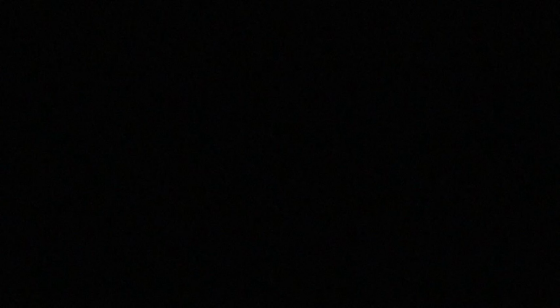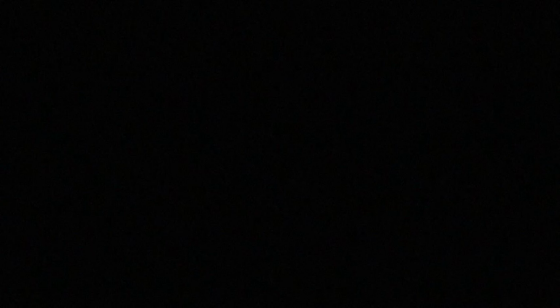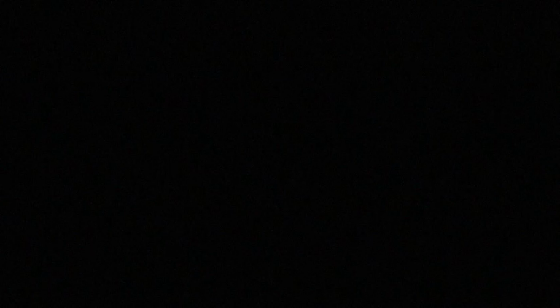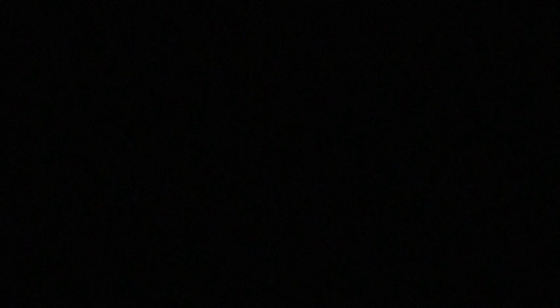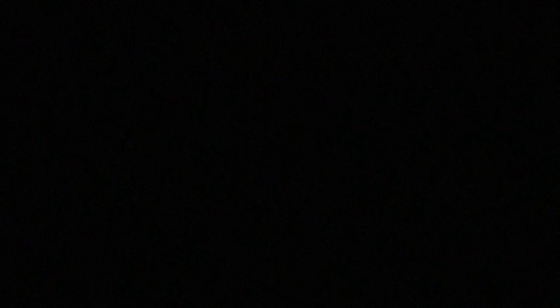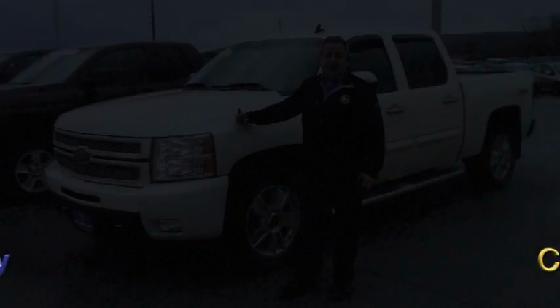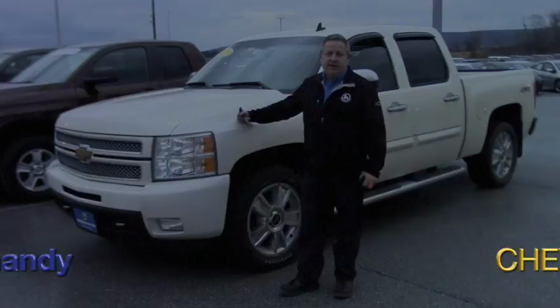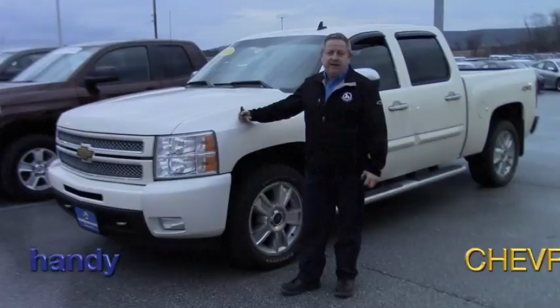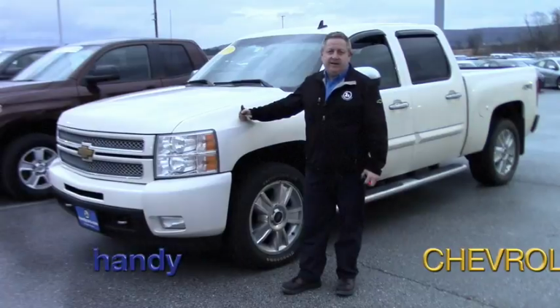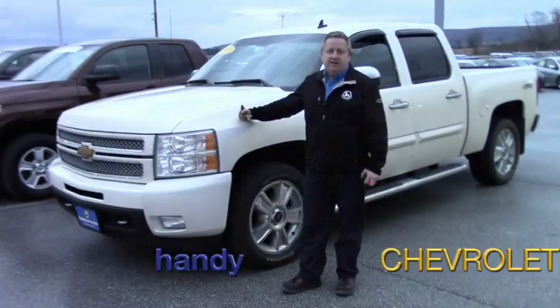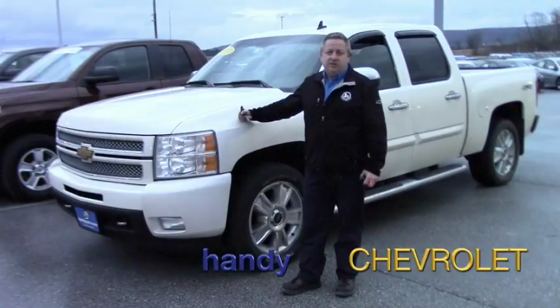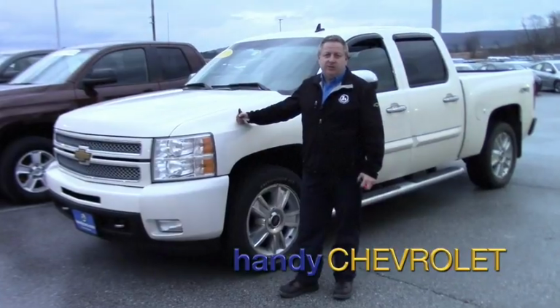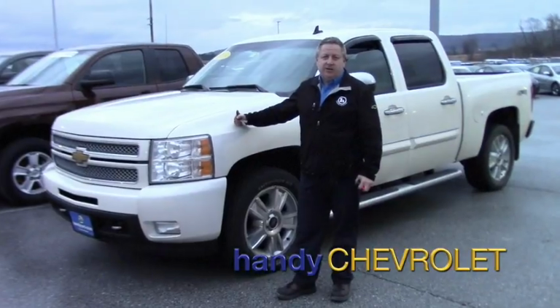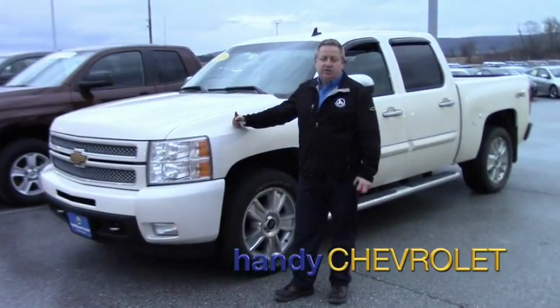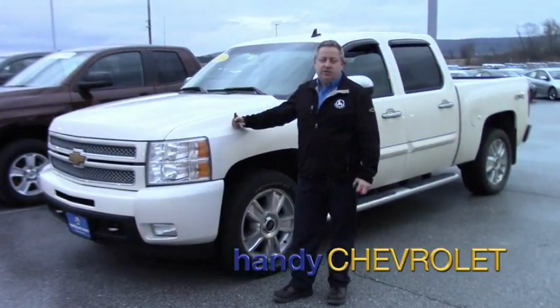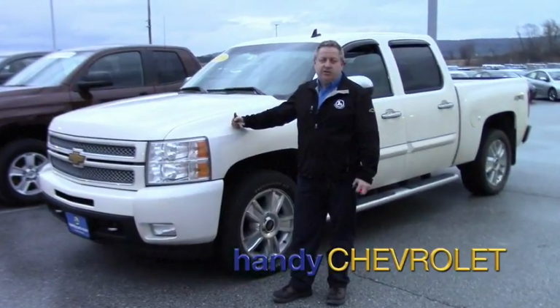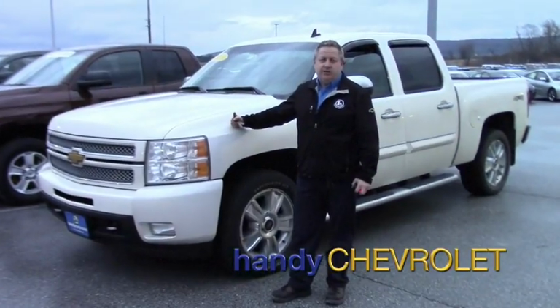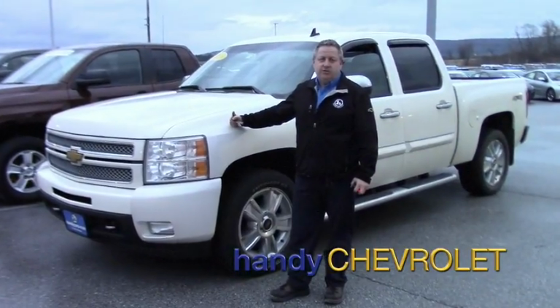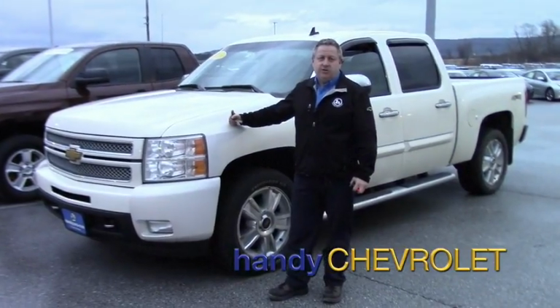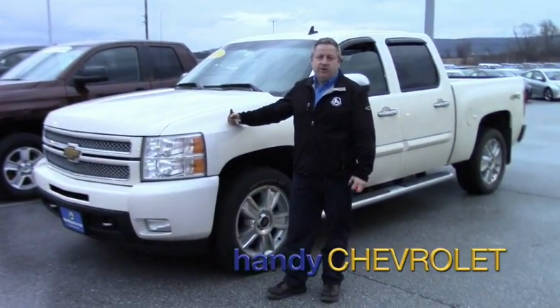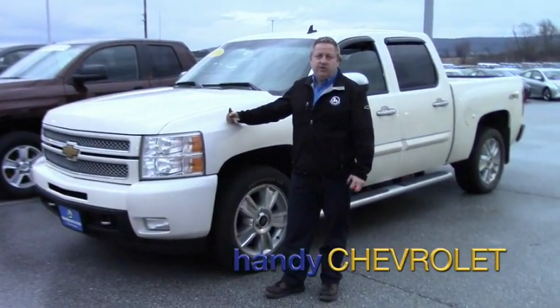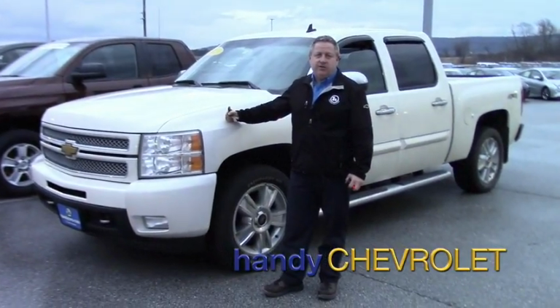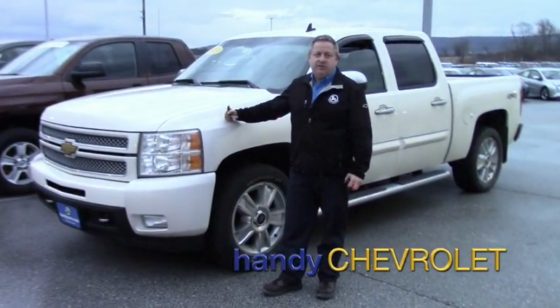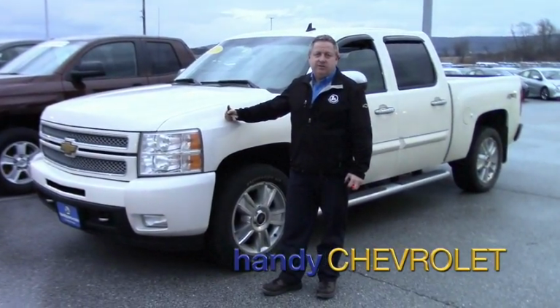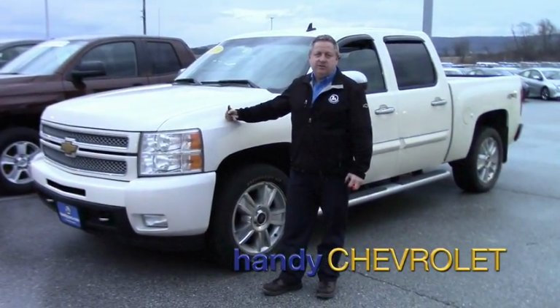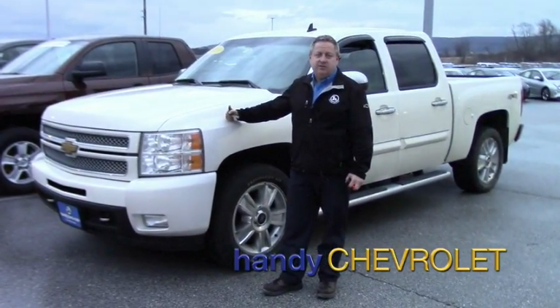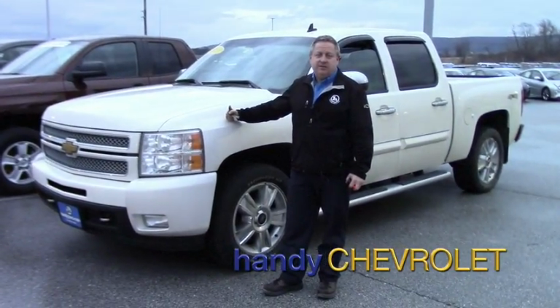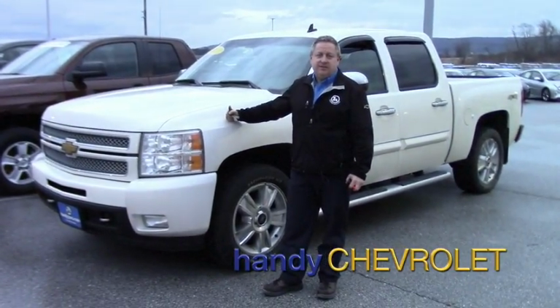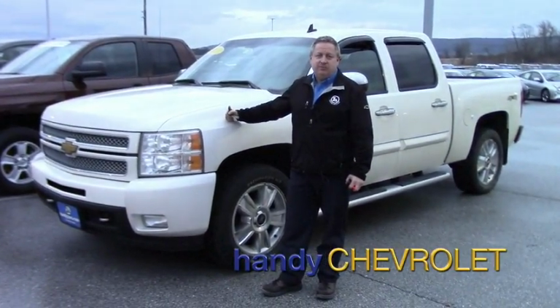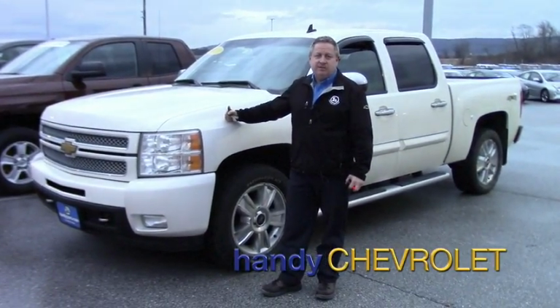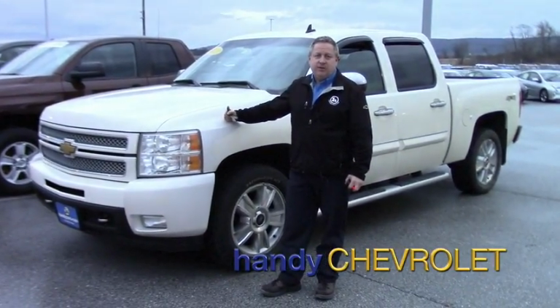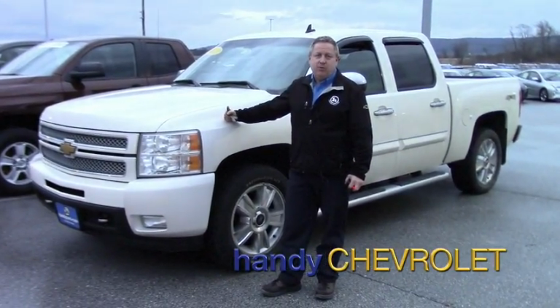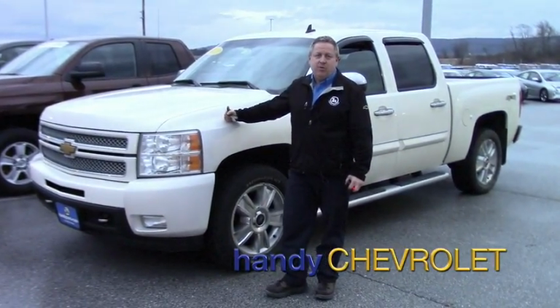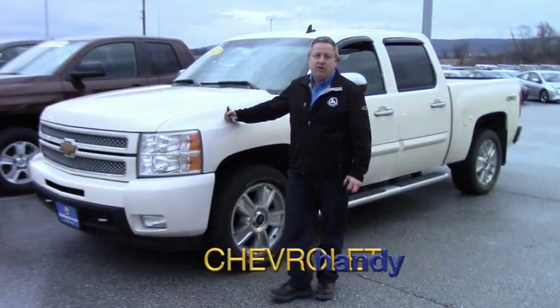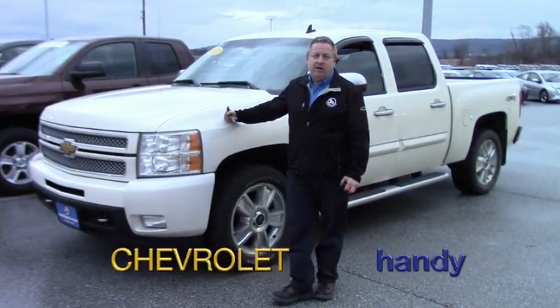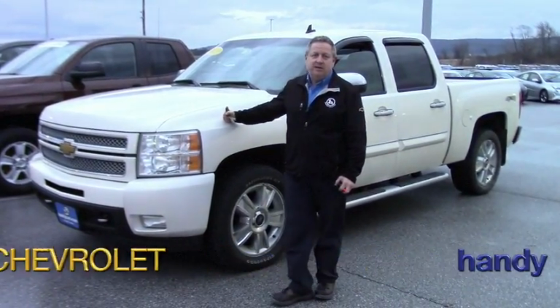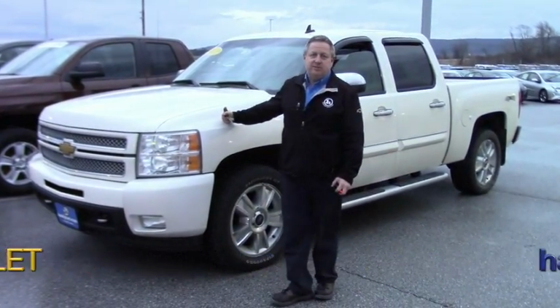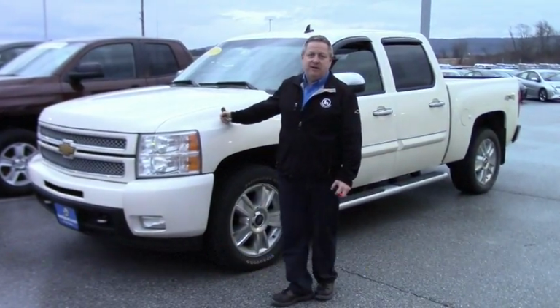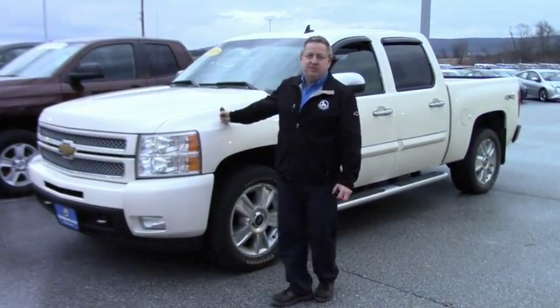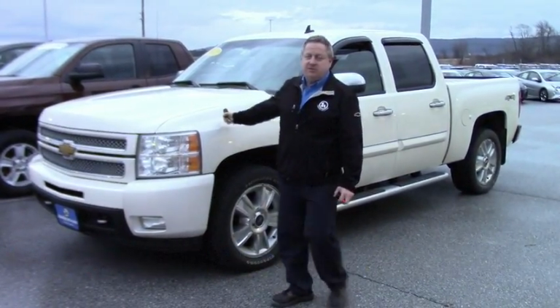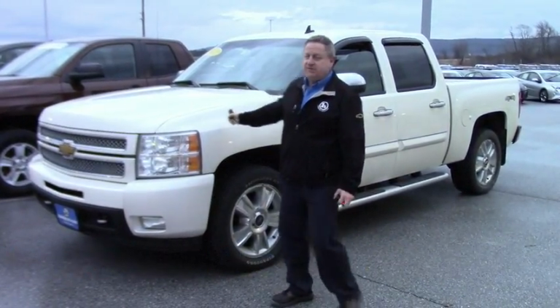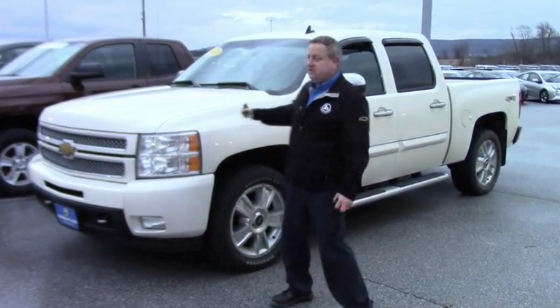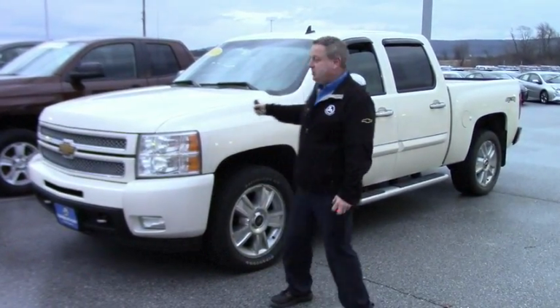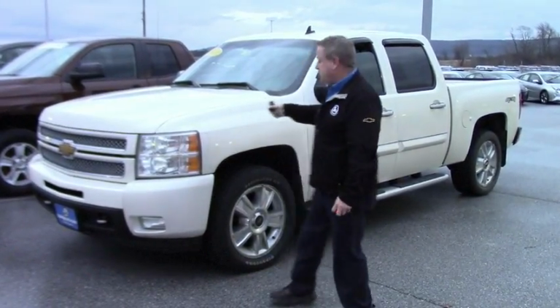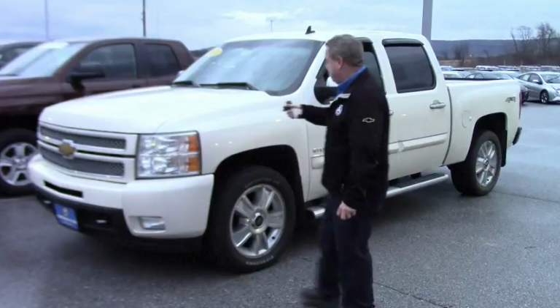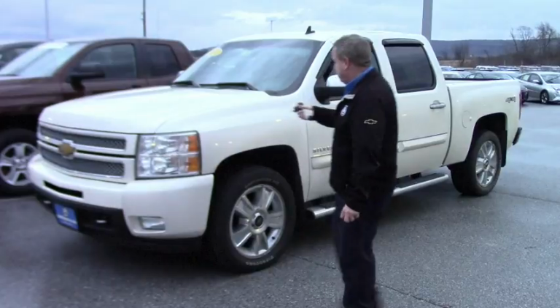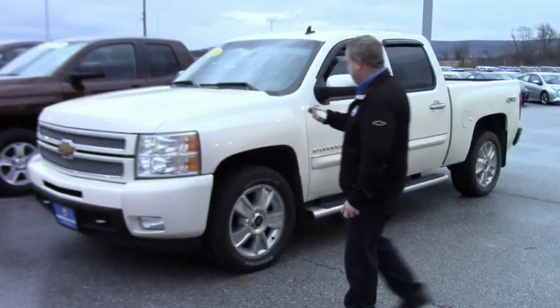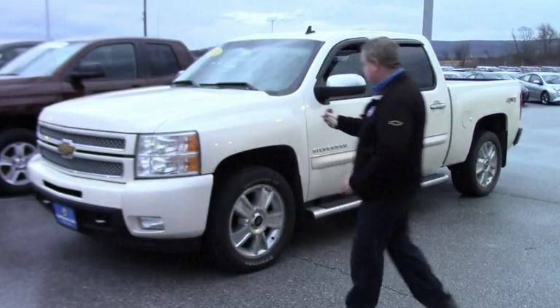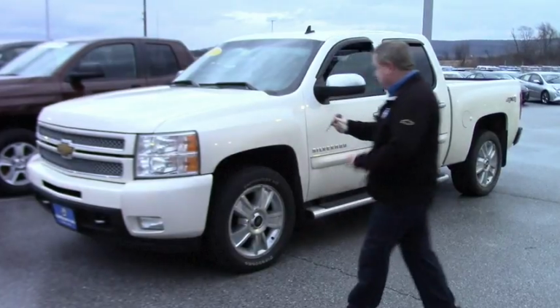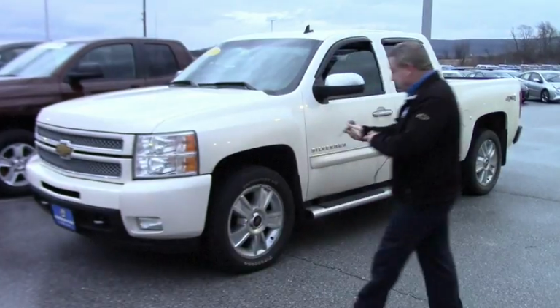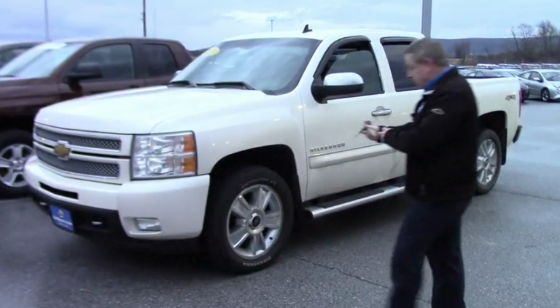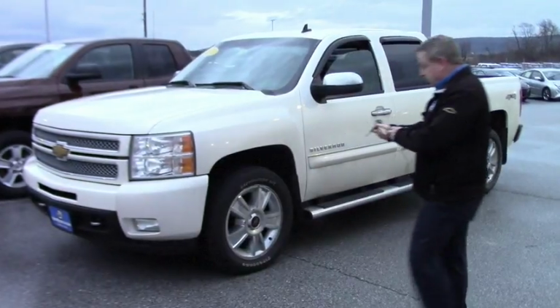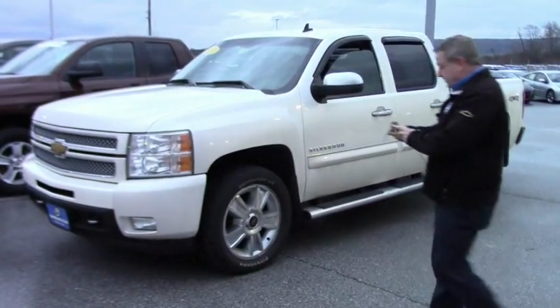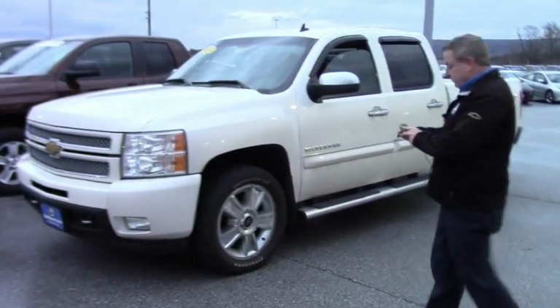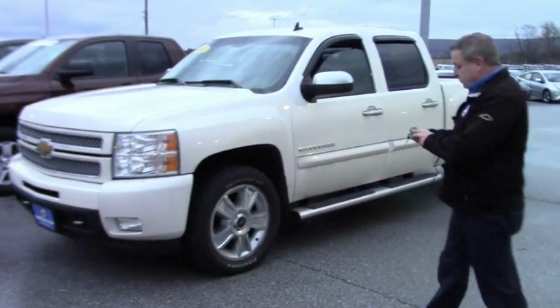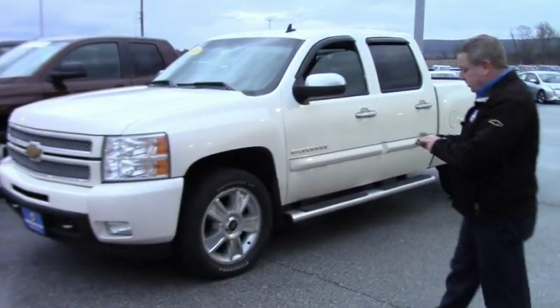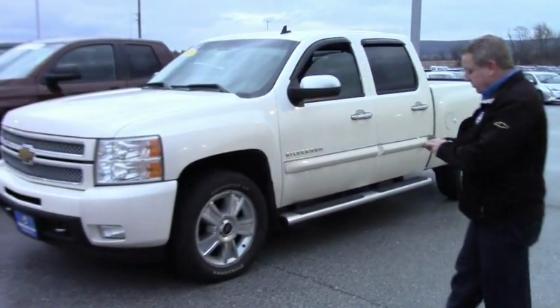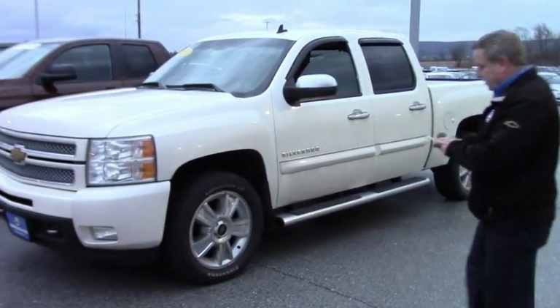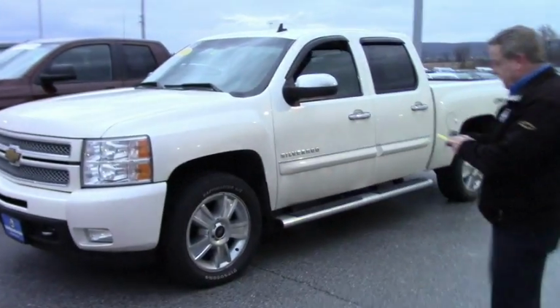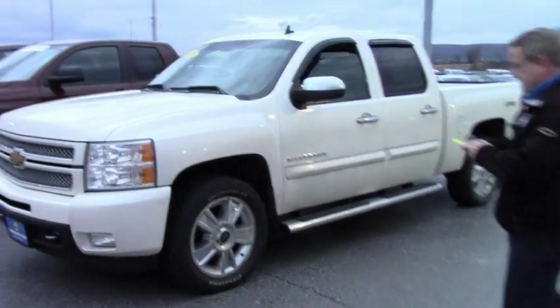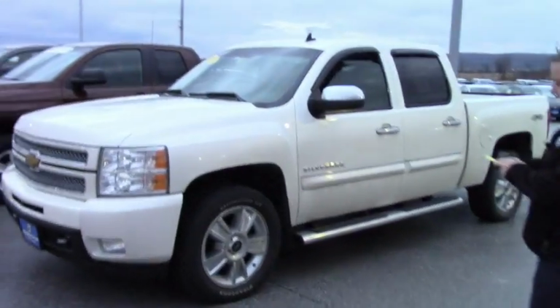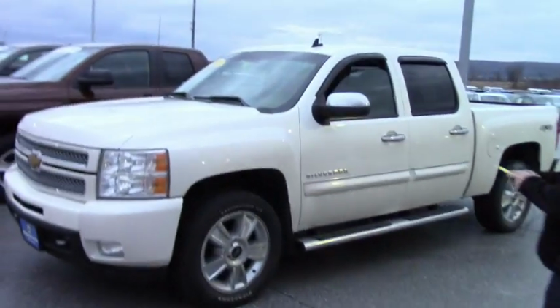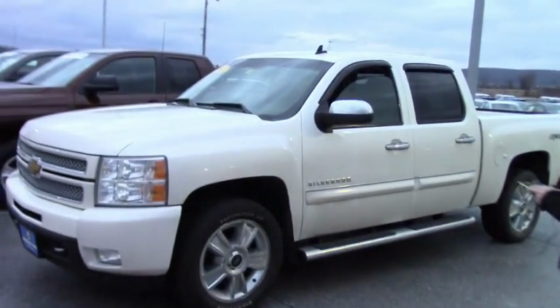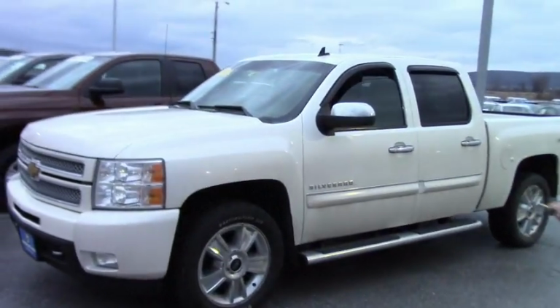Hi, Steve at Handy. Just wanted to show you the truck you're interested in. We'll take a quick walk around, hit some options and features. Real nice condition.